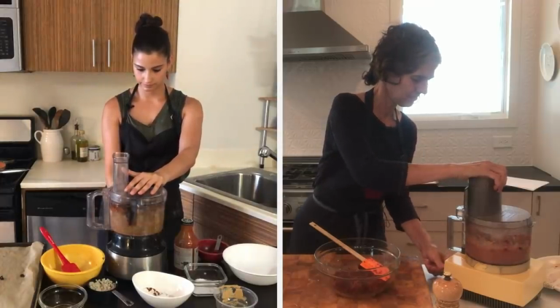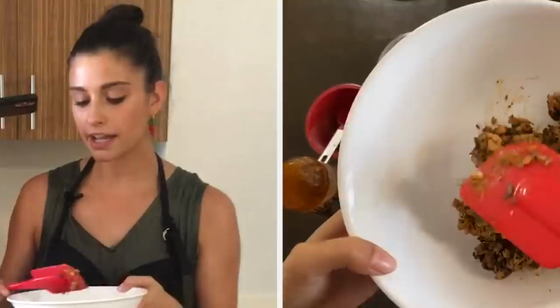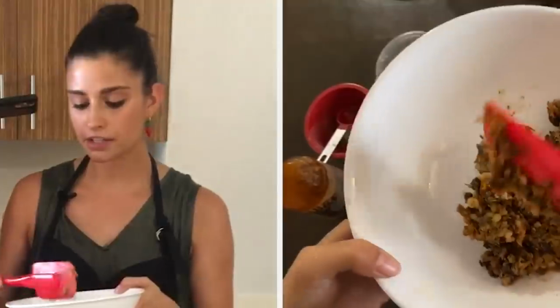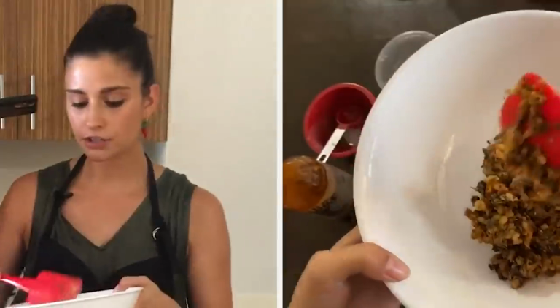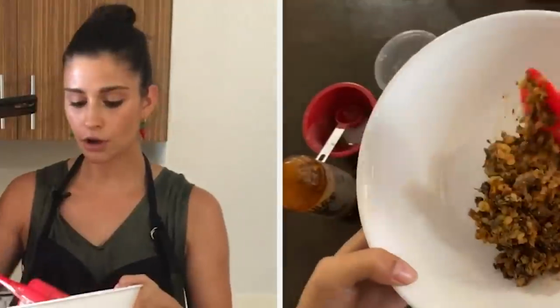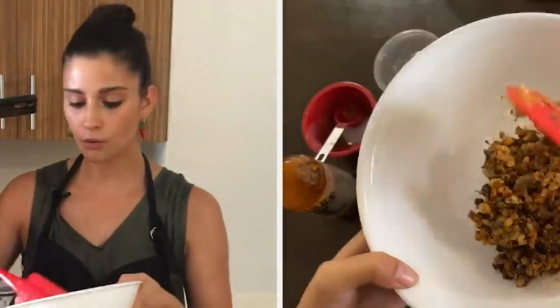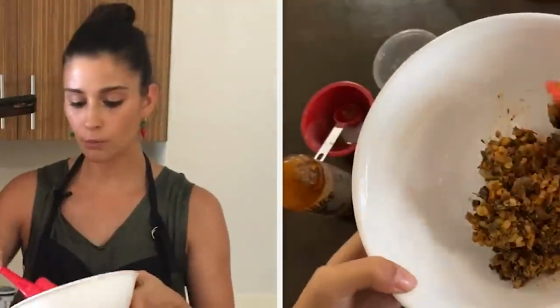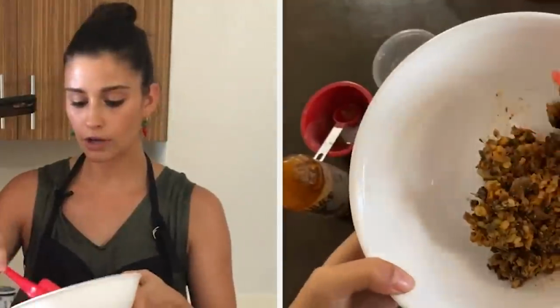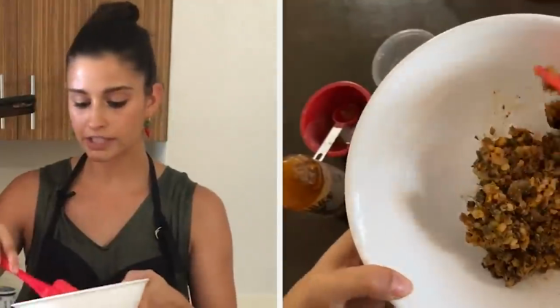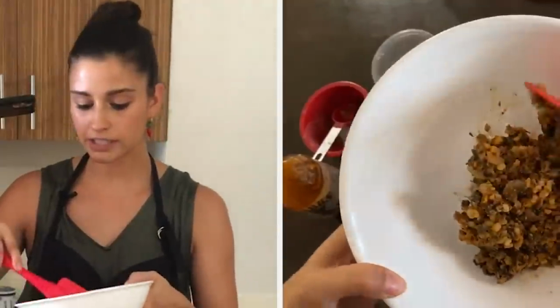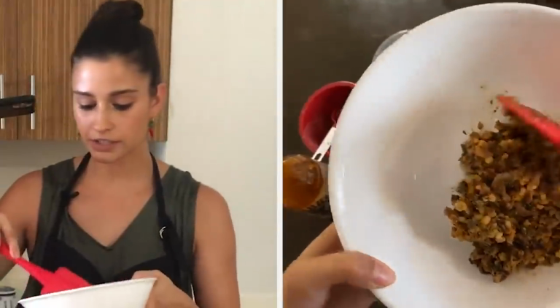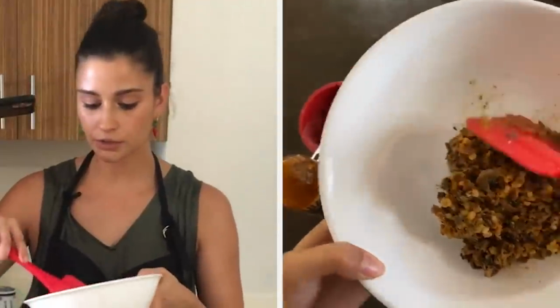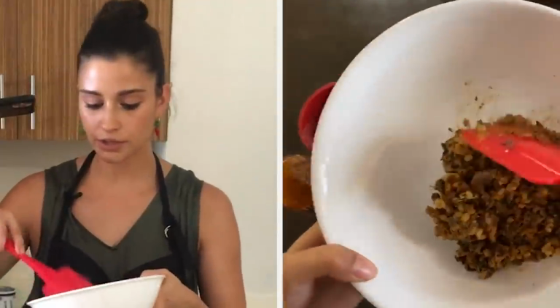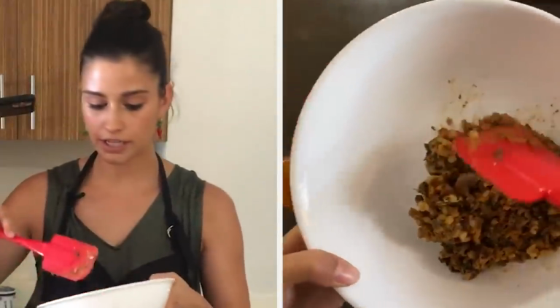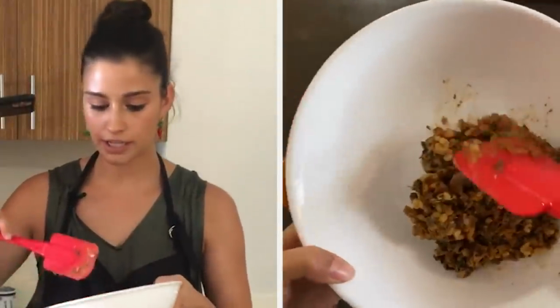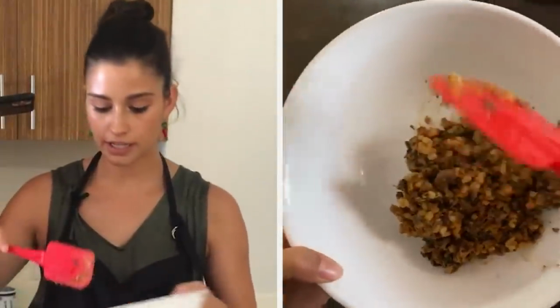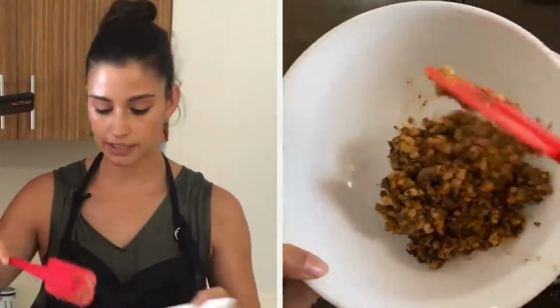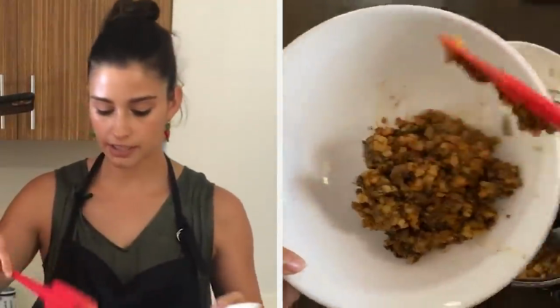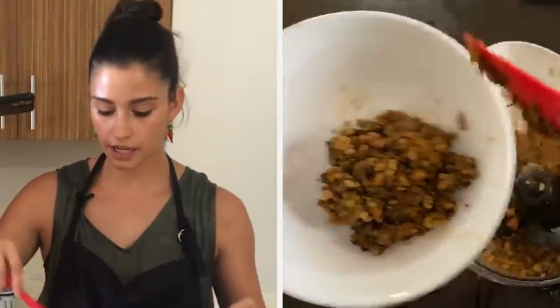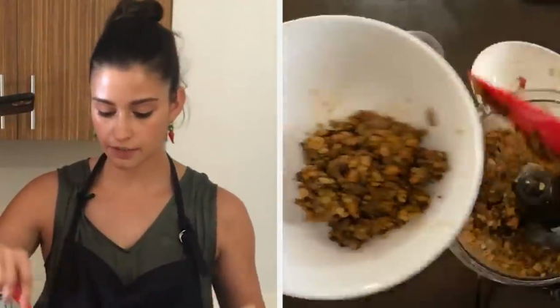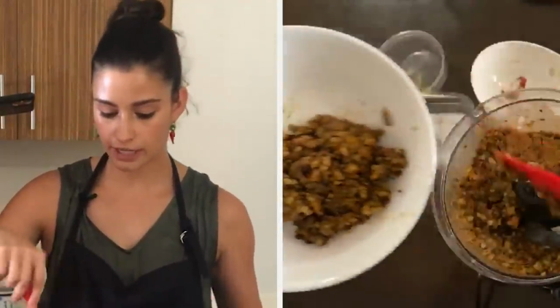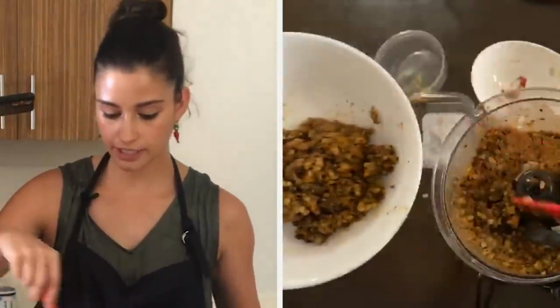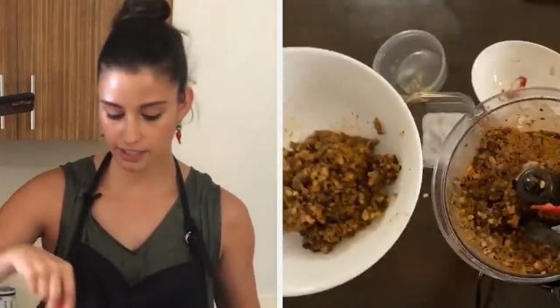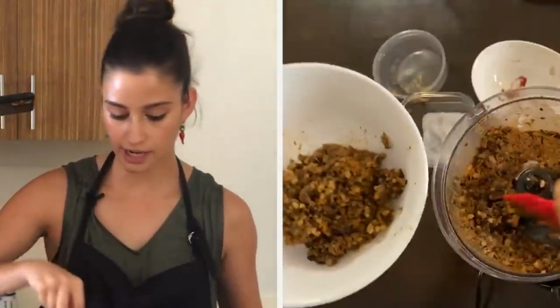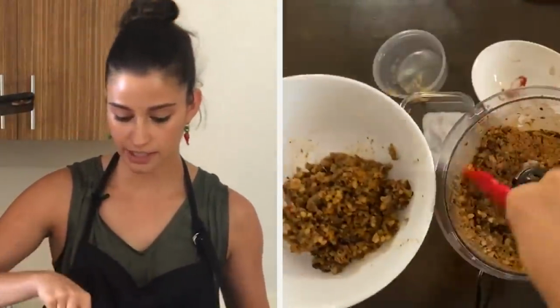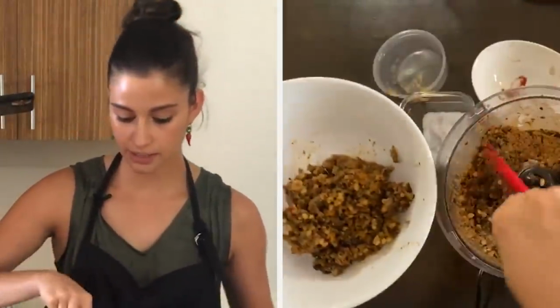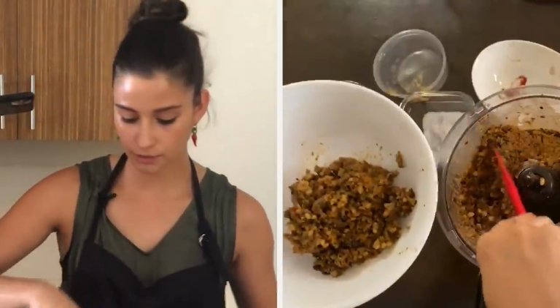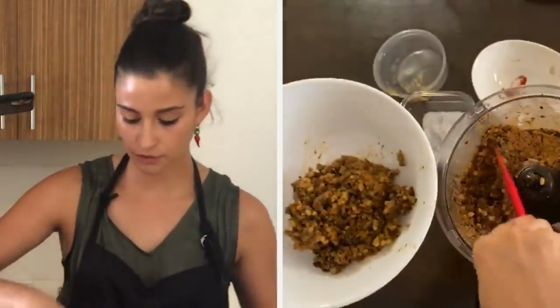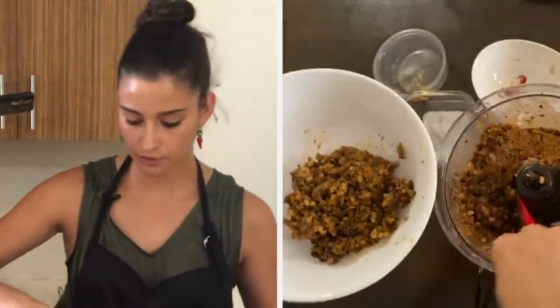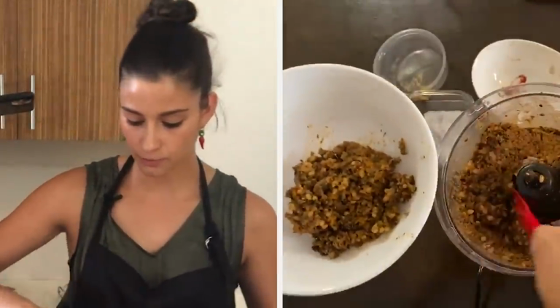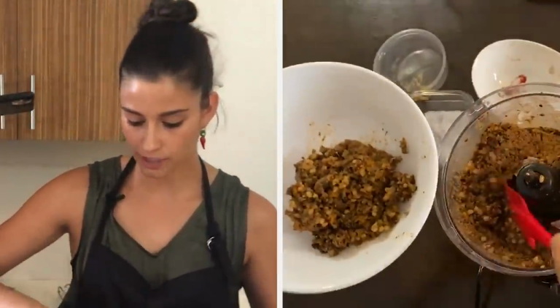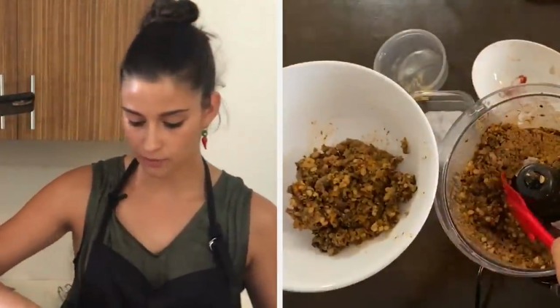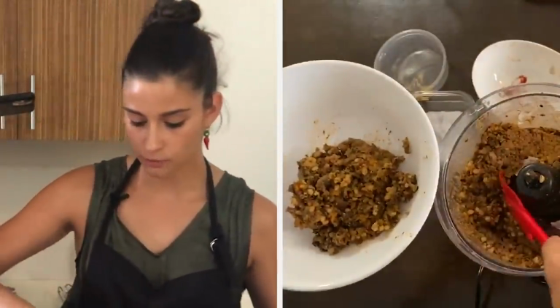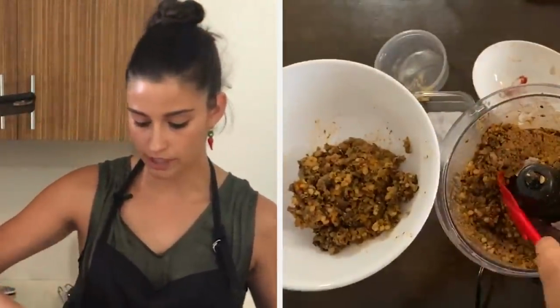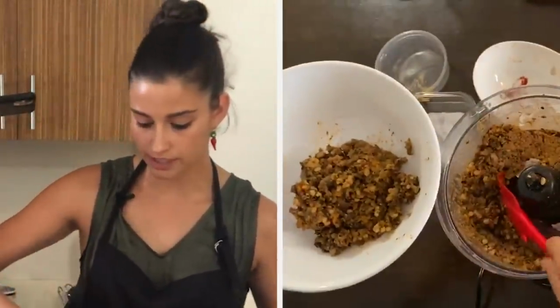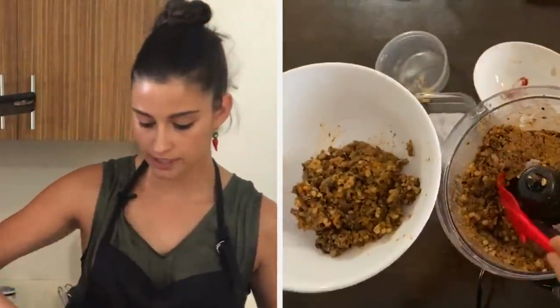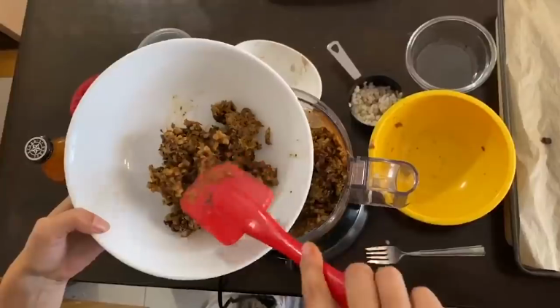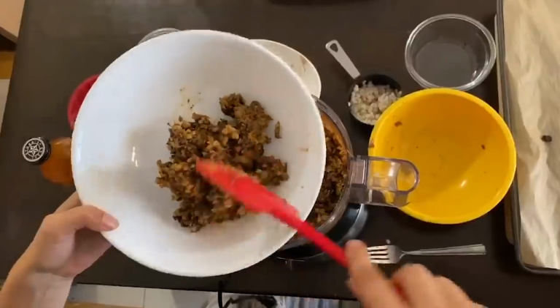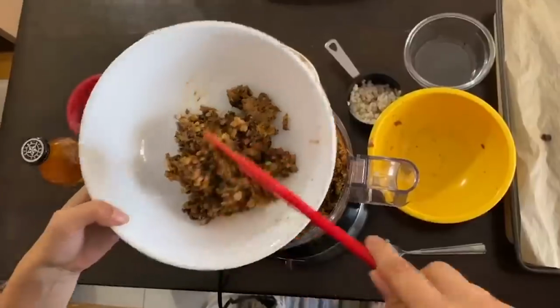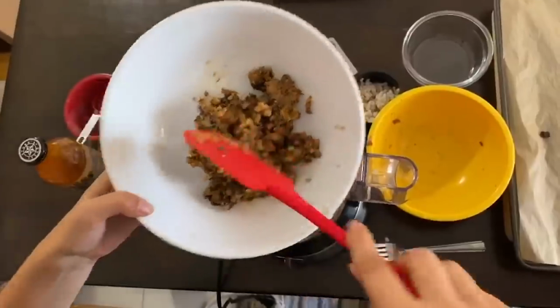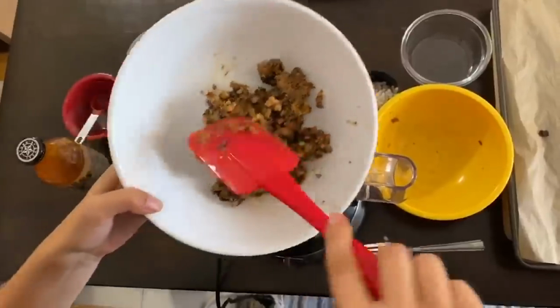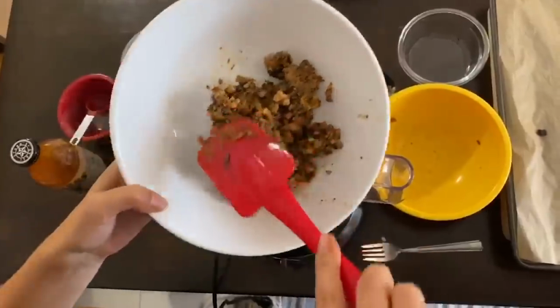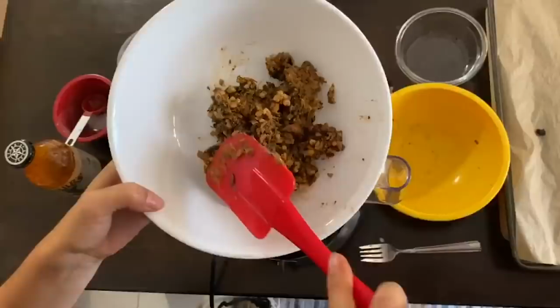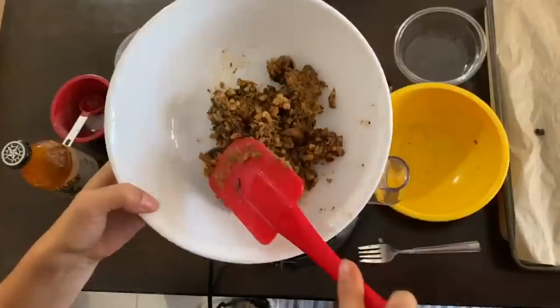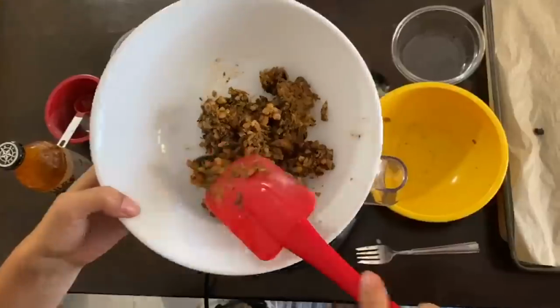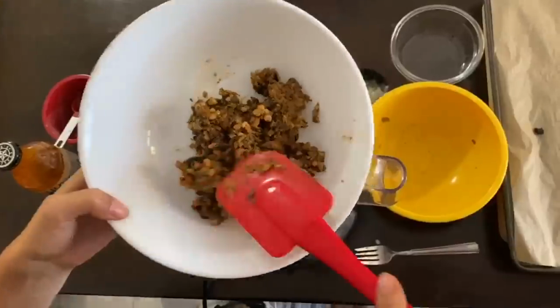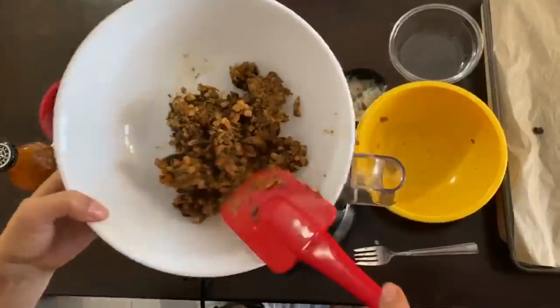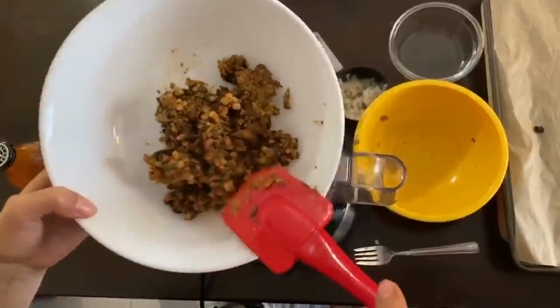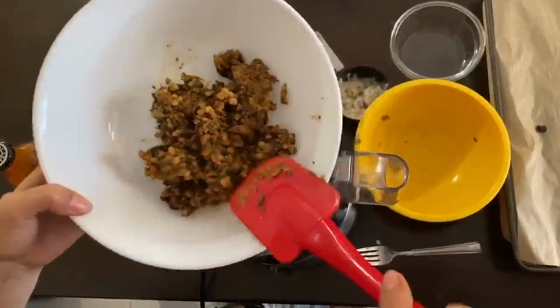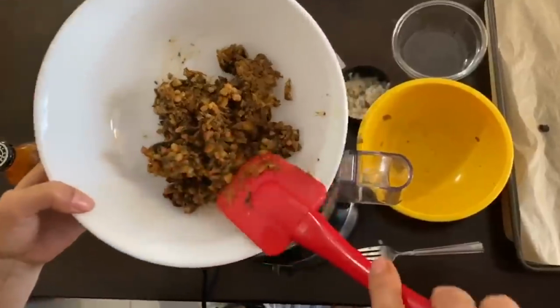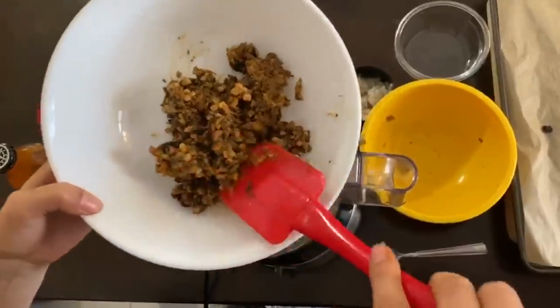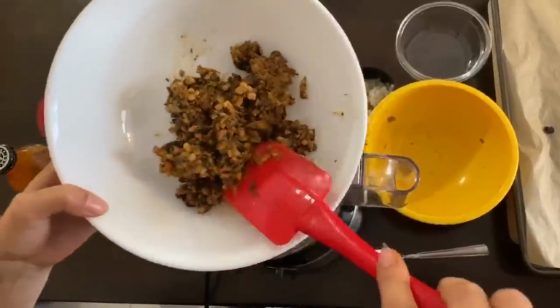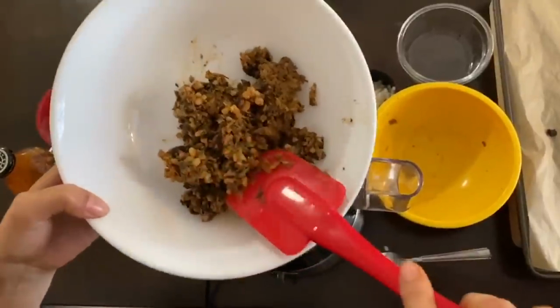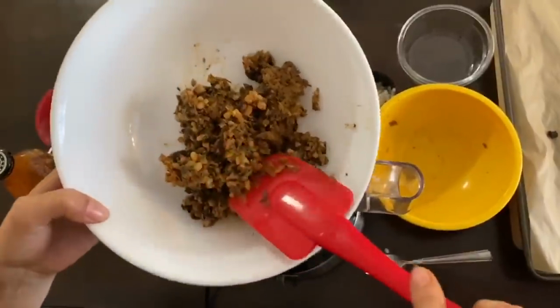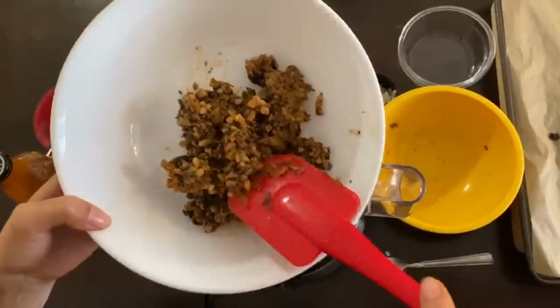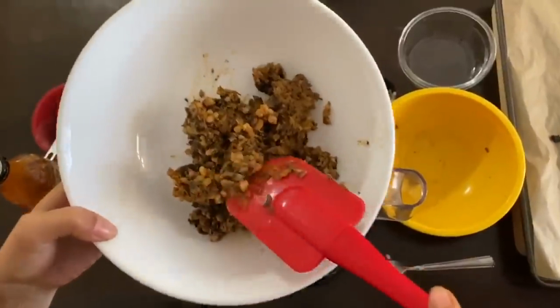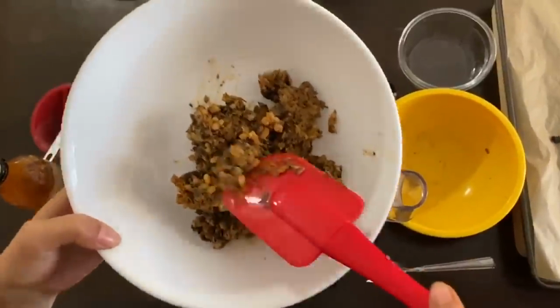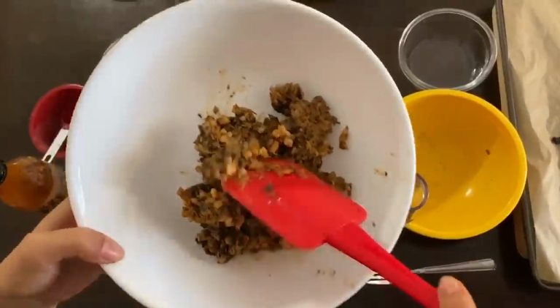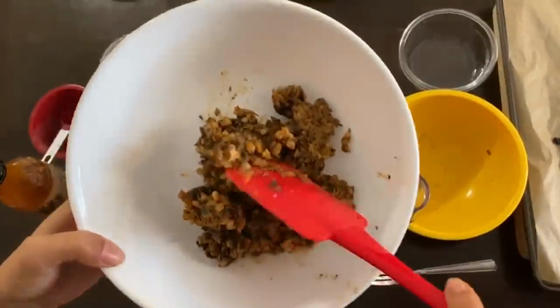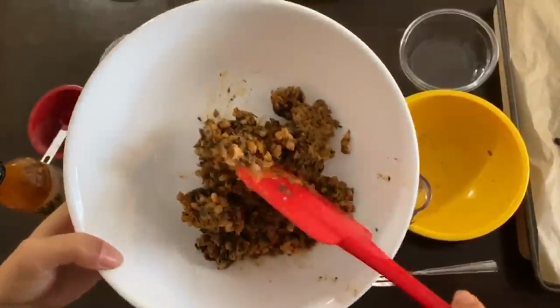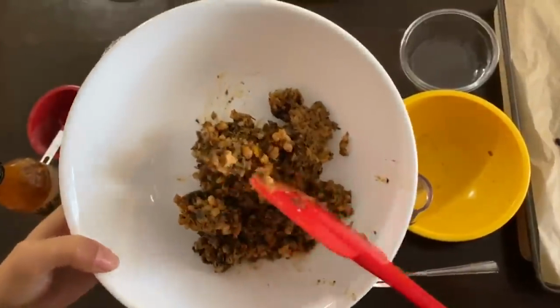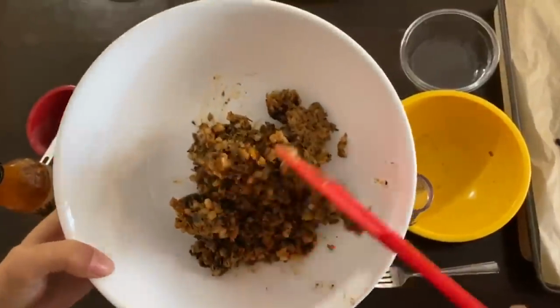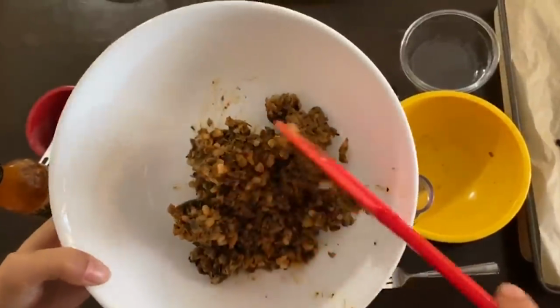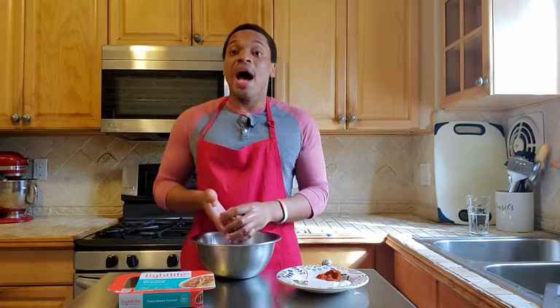You don't want it so pulverized that it's unrecognizable from what it was — you can still see the barley in chunks.